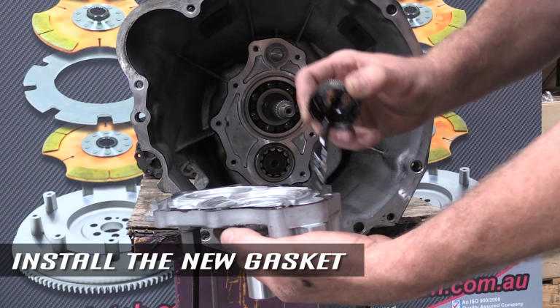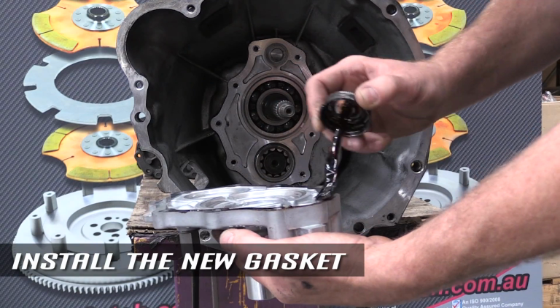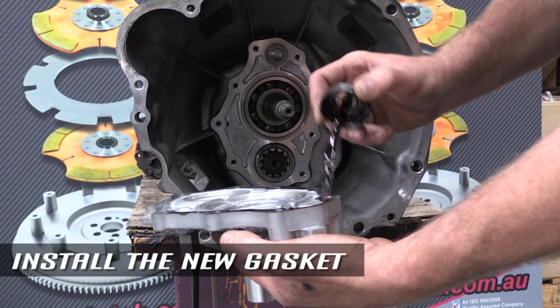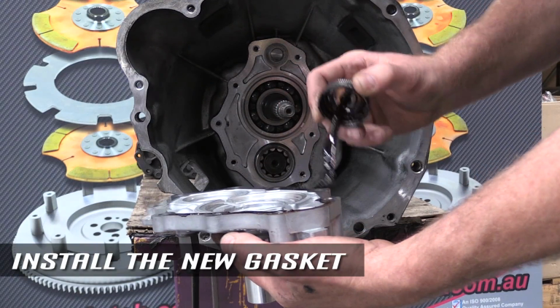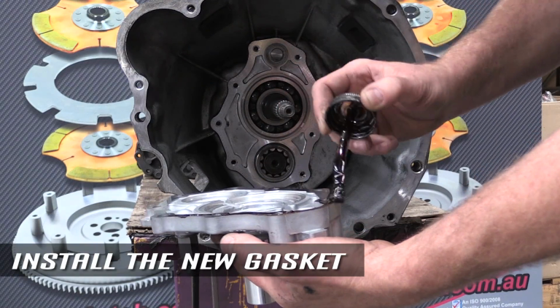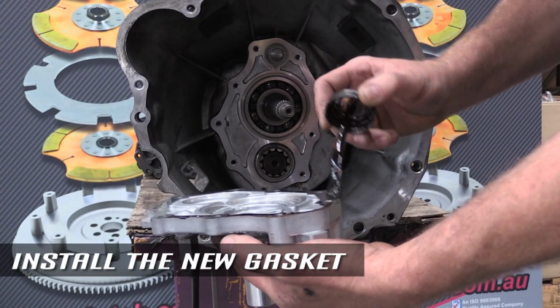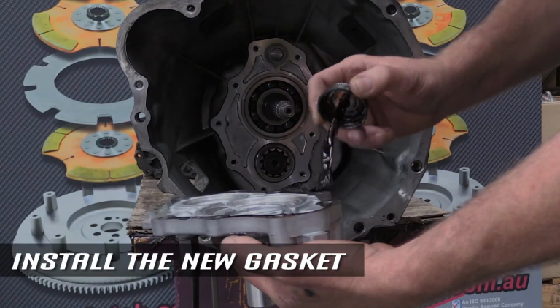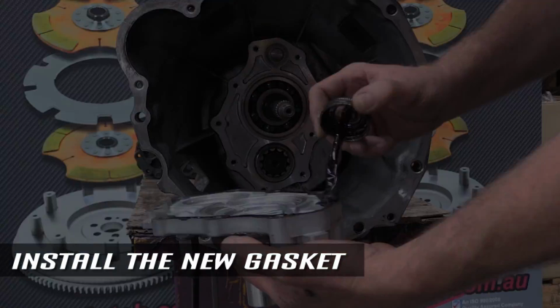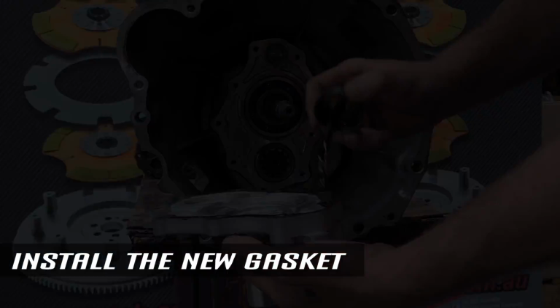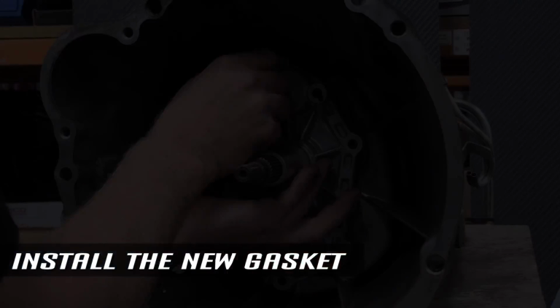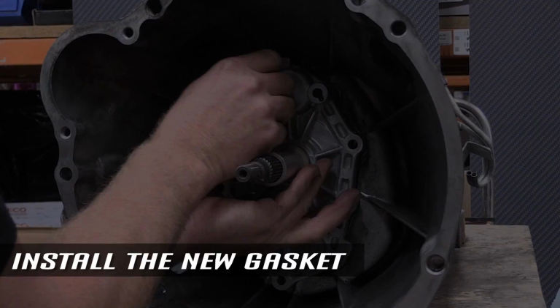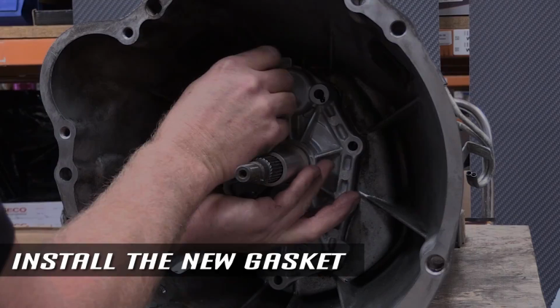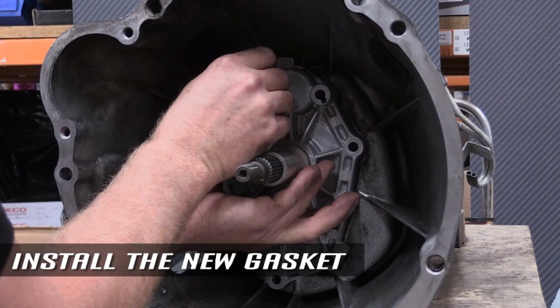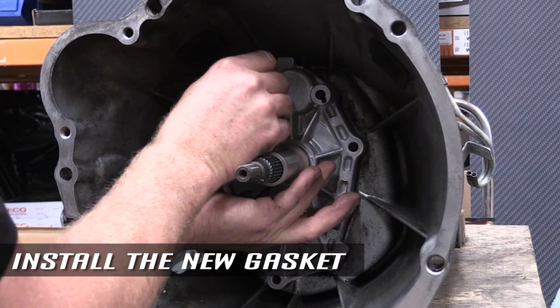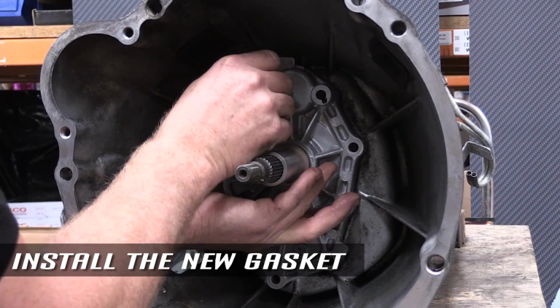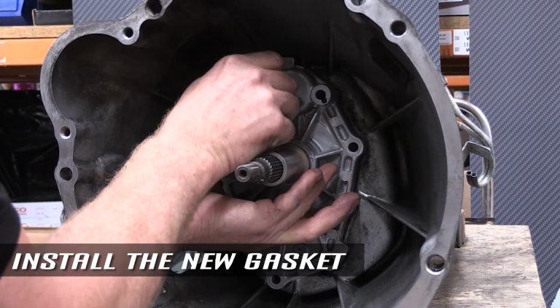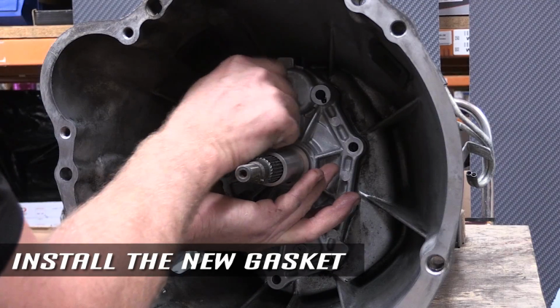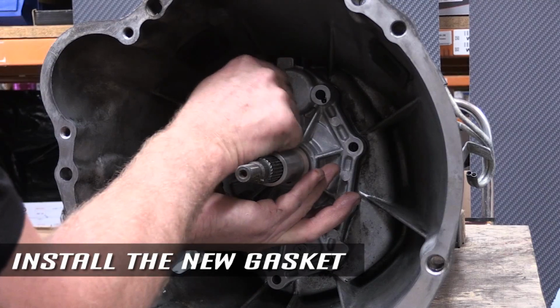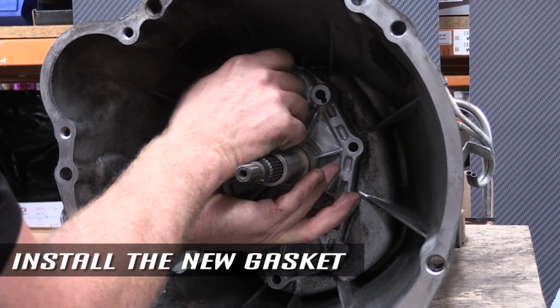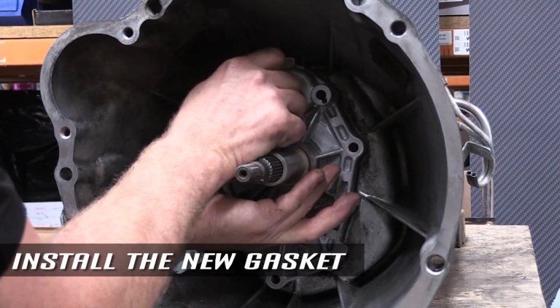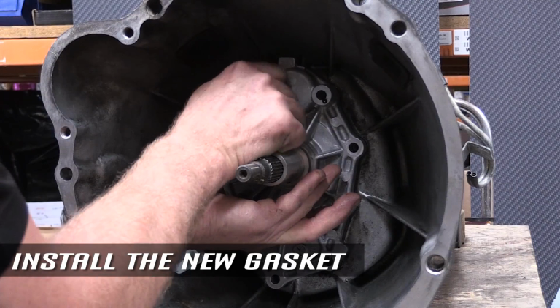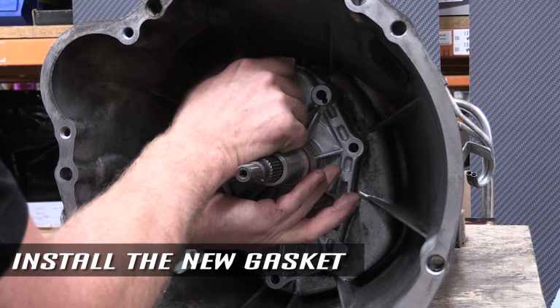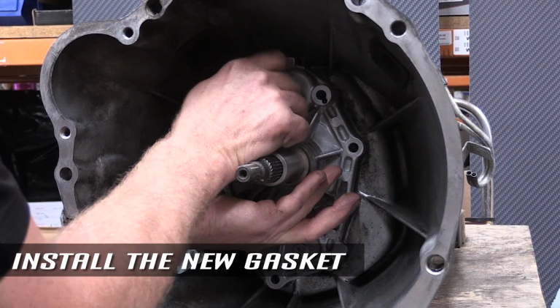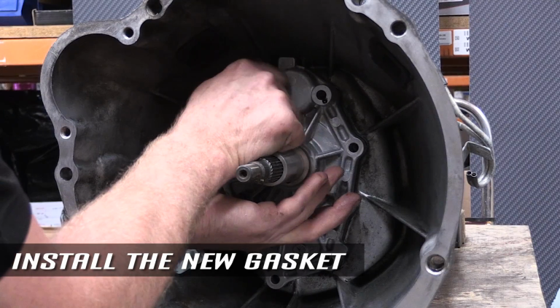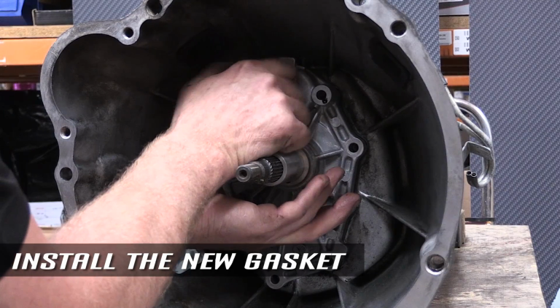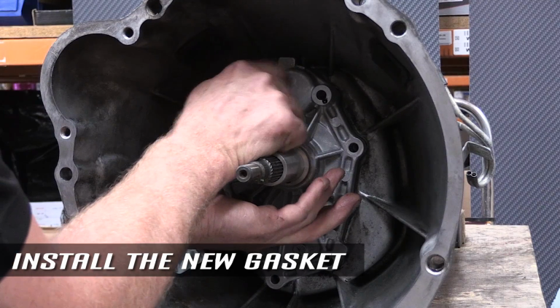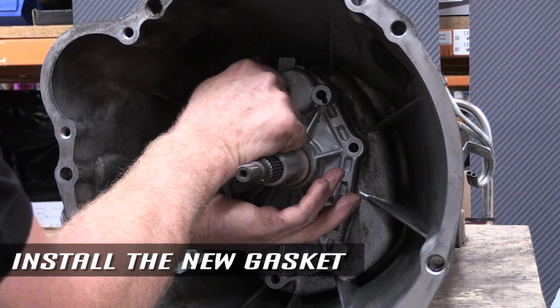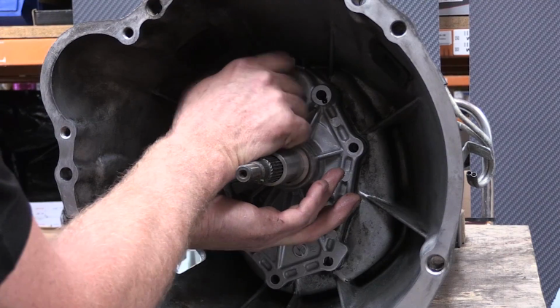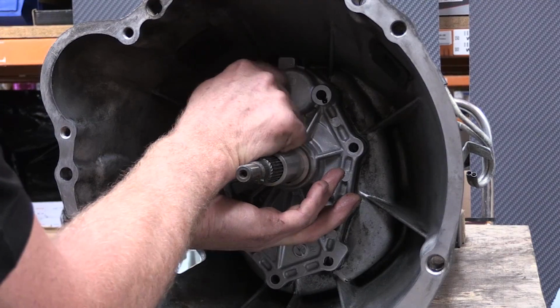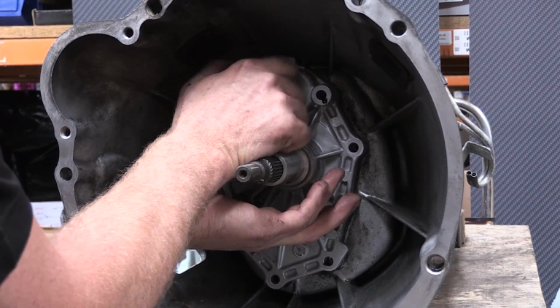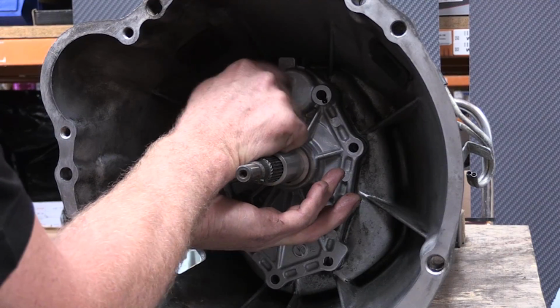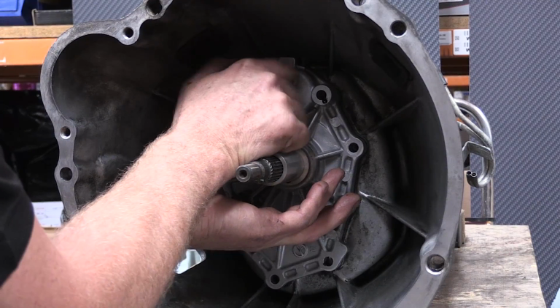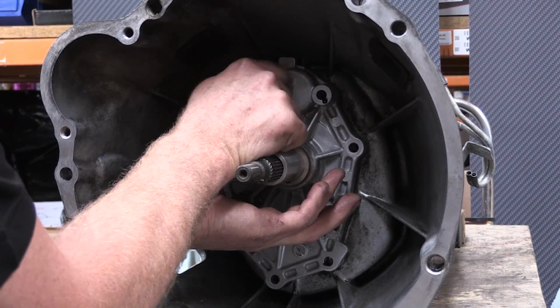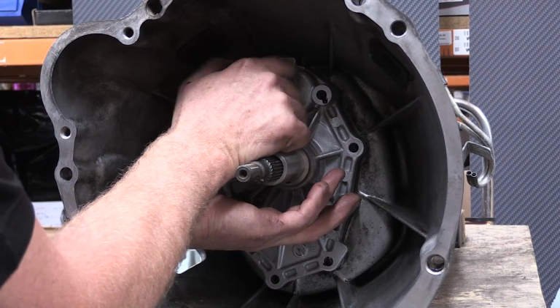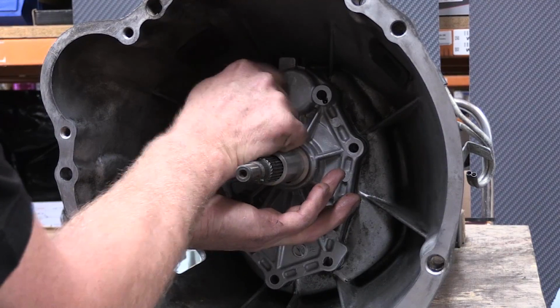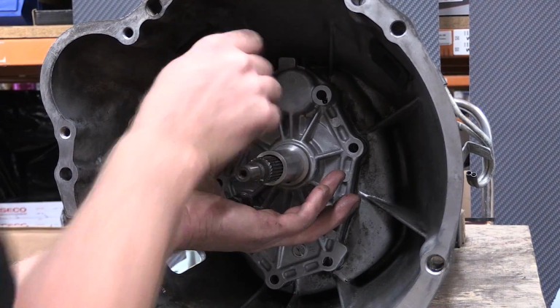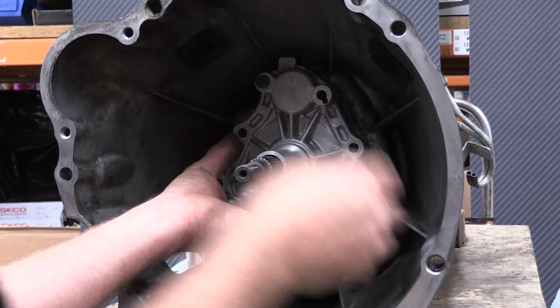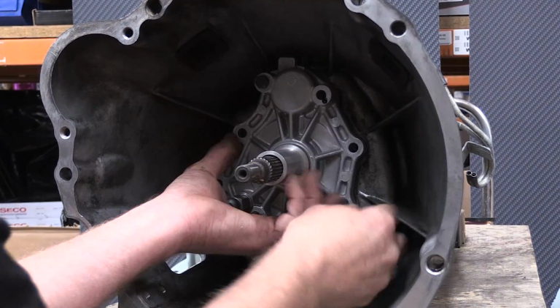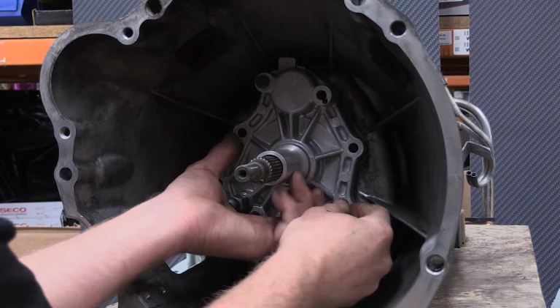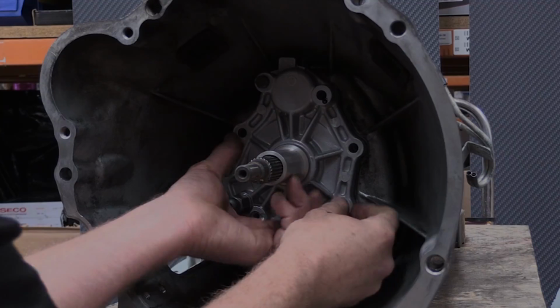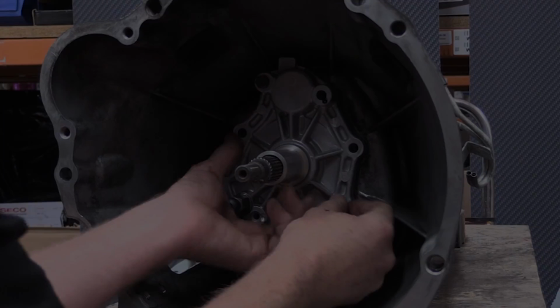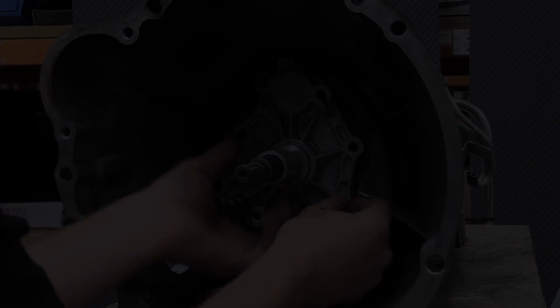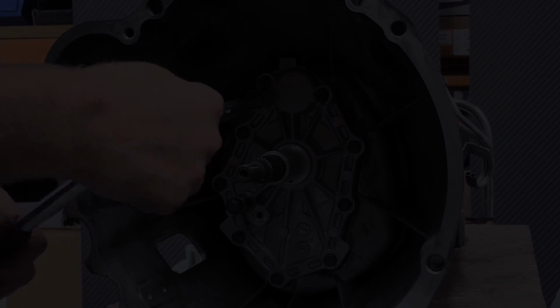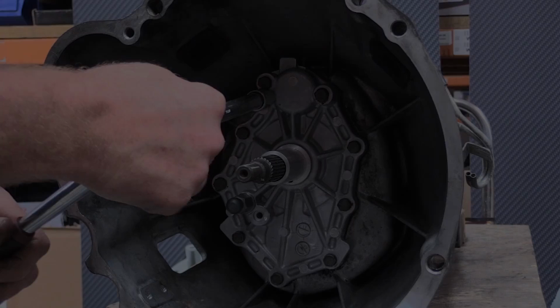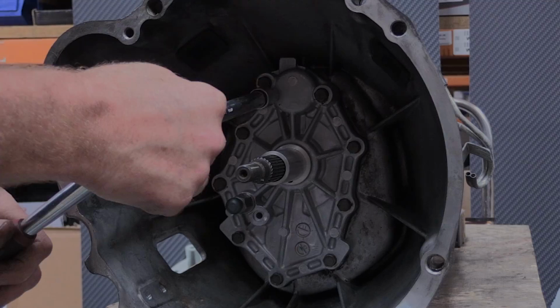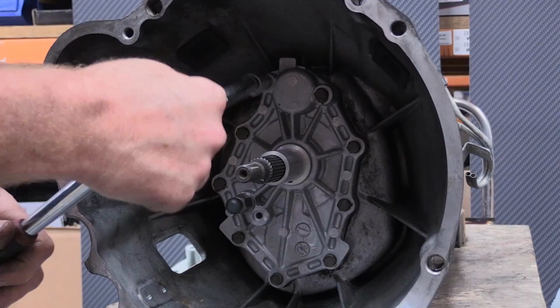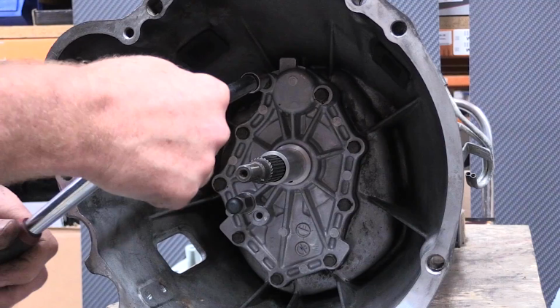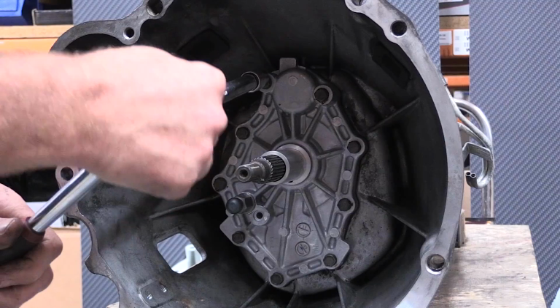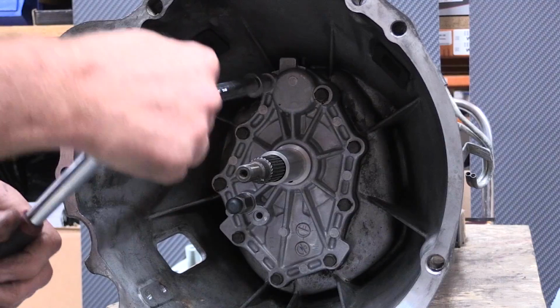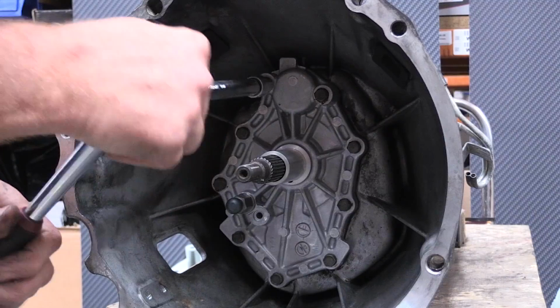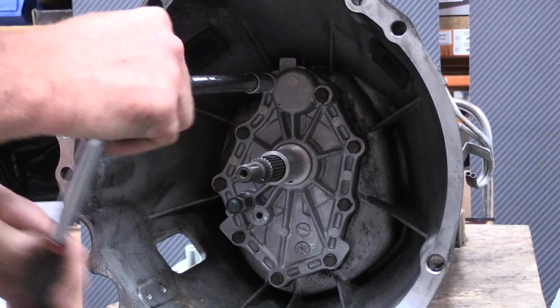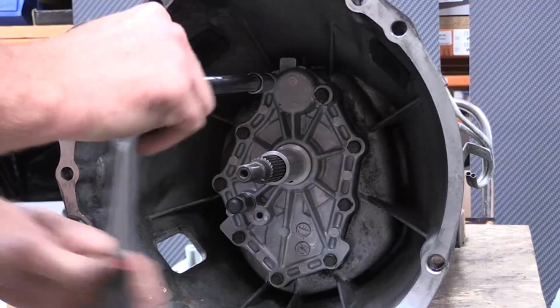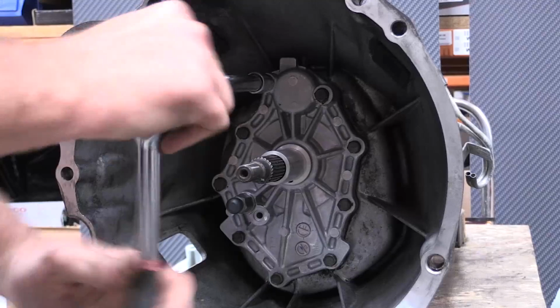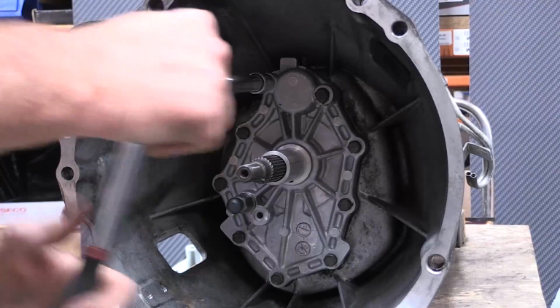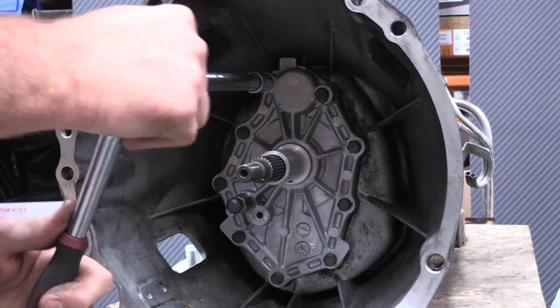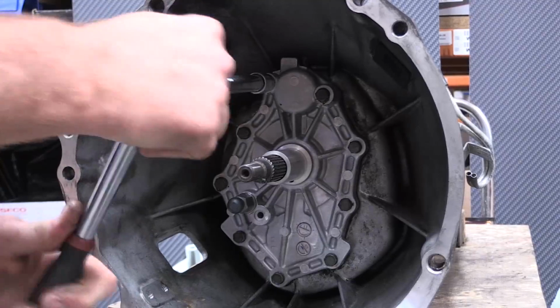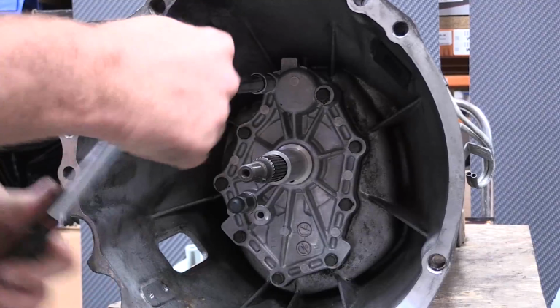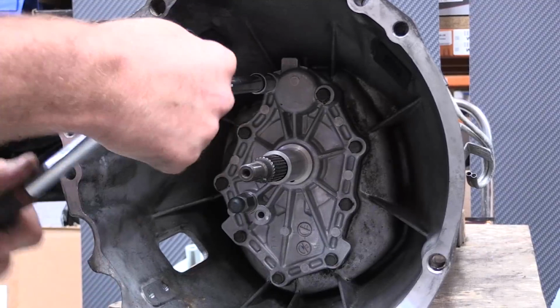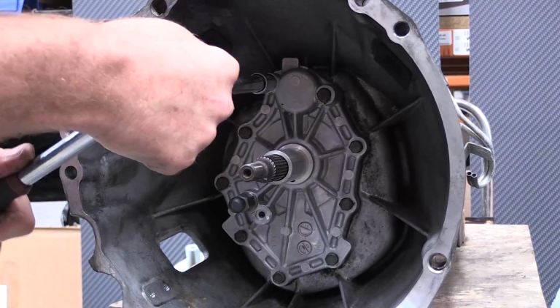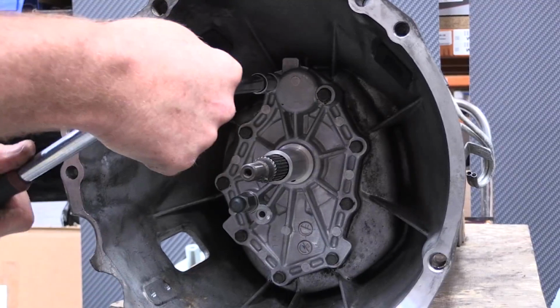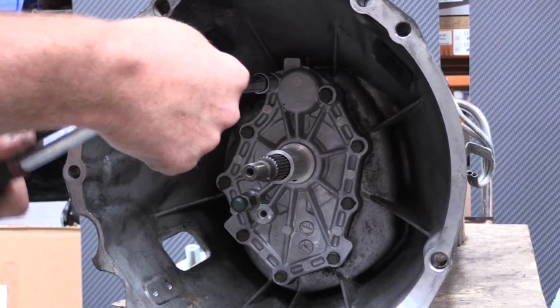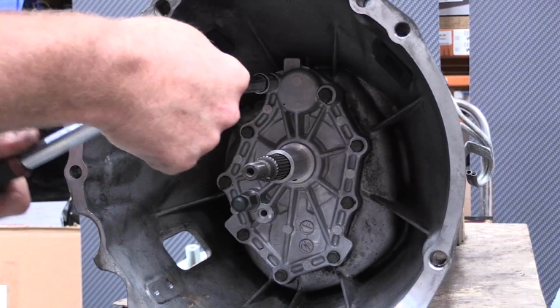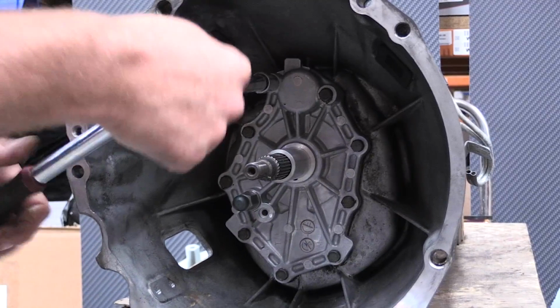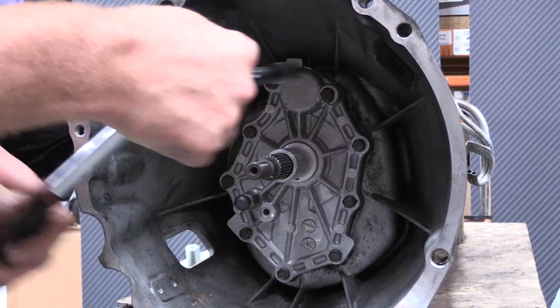Use an aviation gasket sealant with the new gasket and mount the new front cover in place, torquing the bolts up evenly.